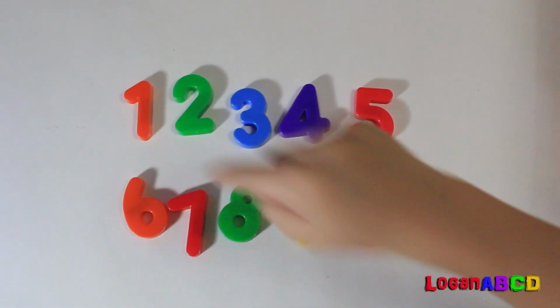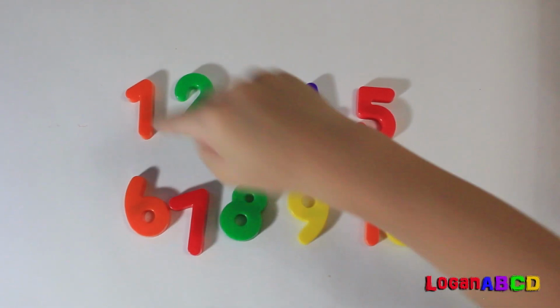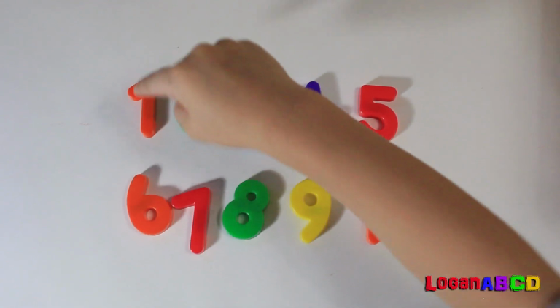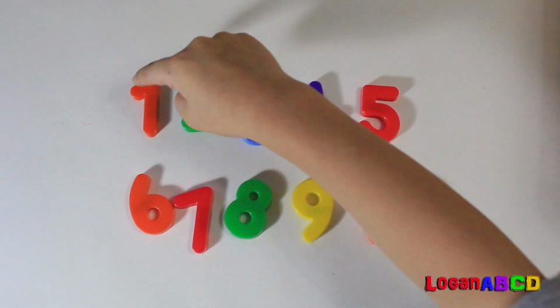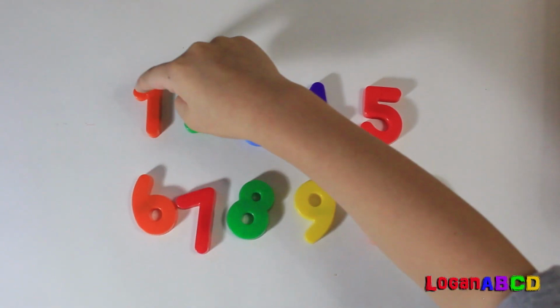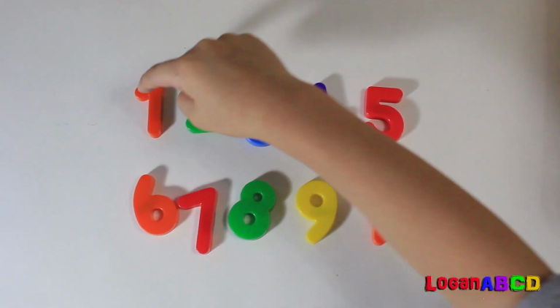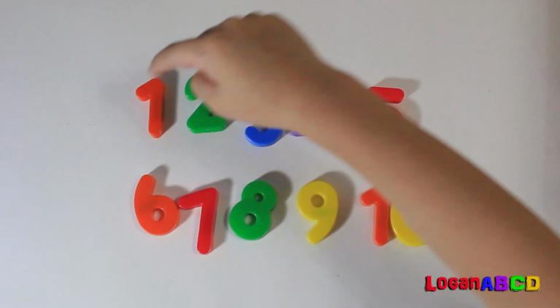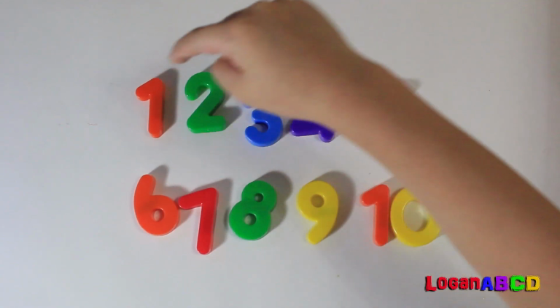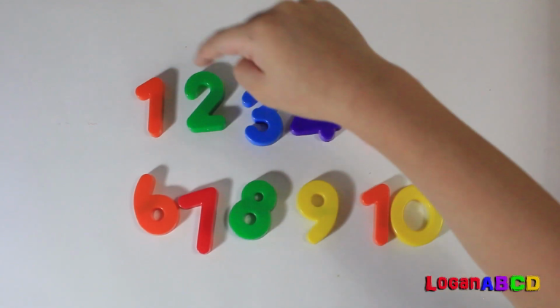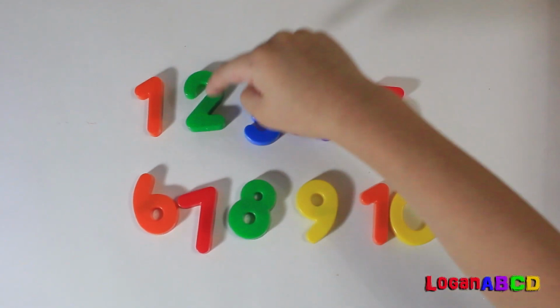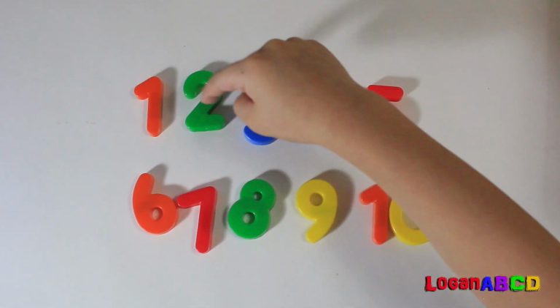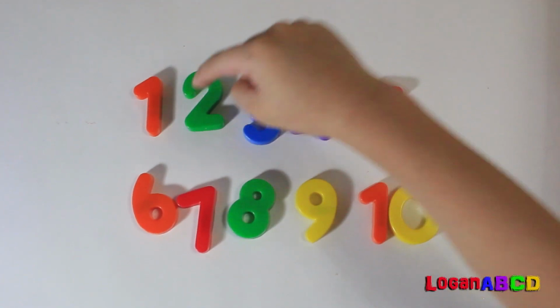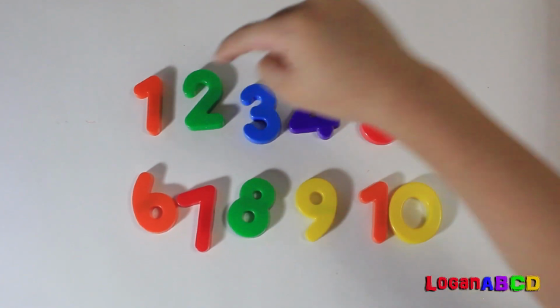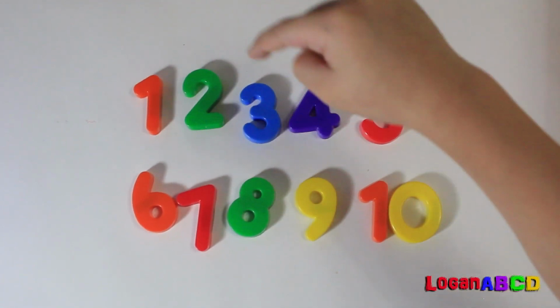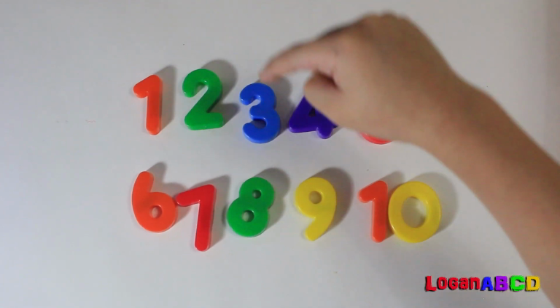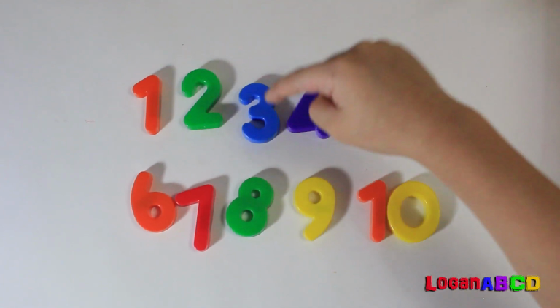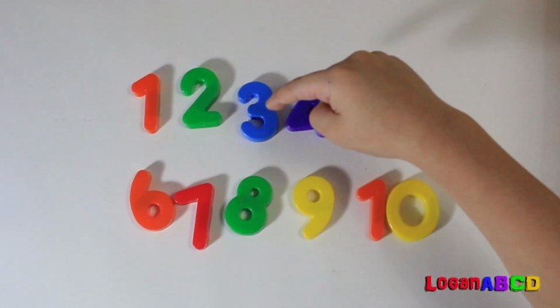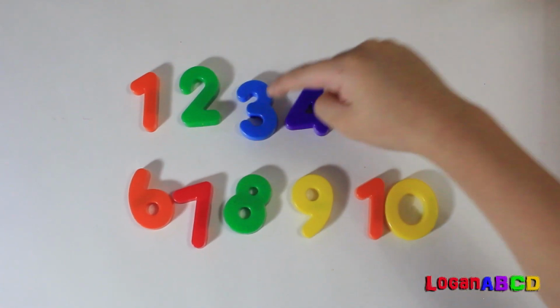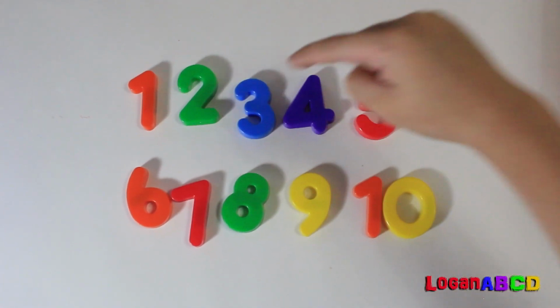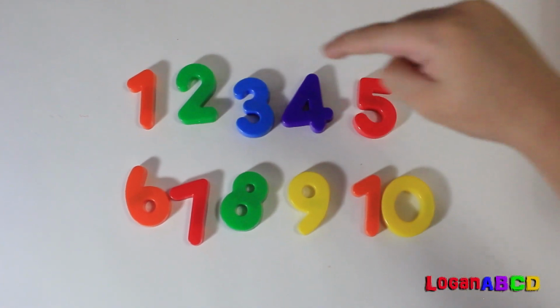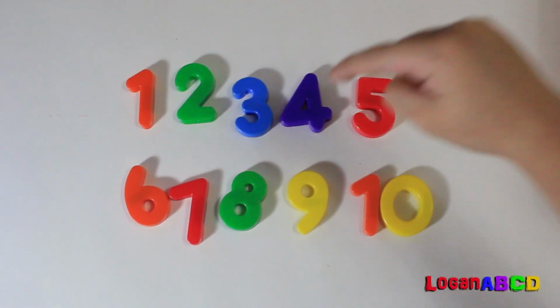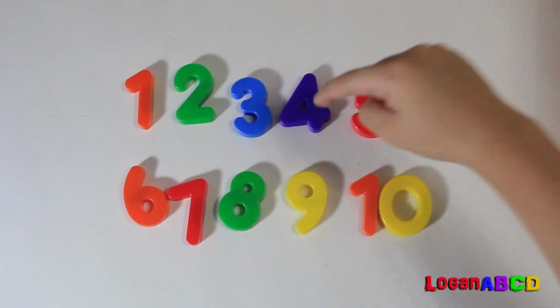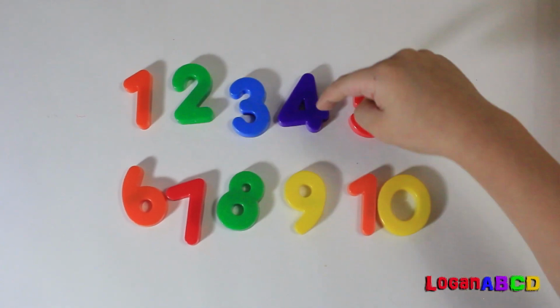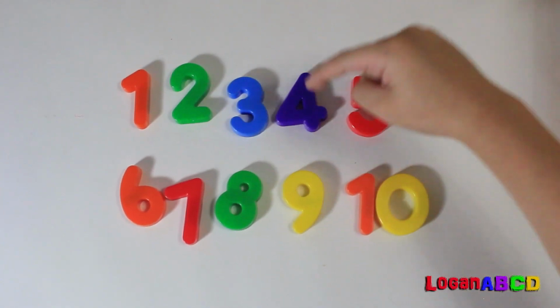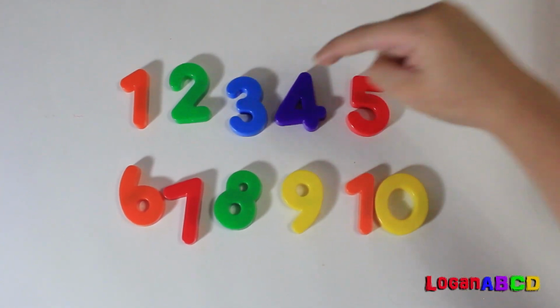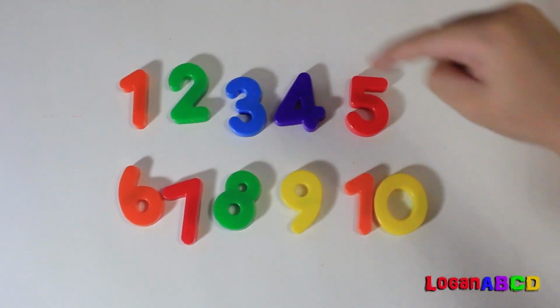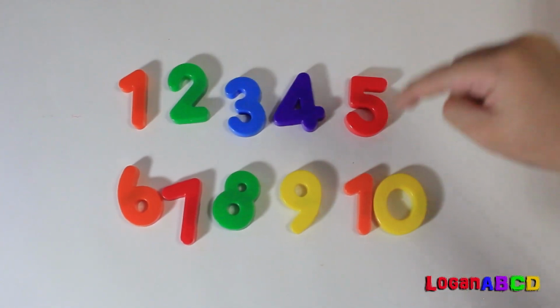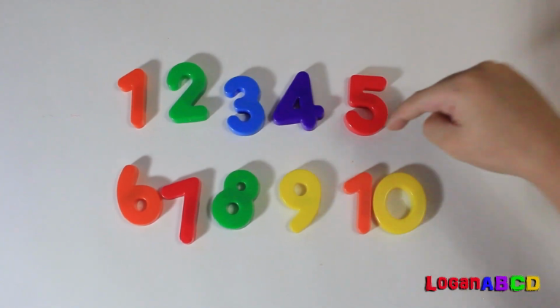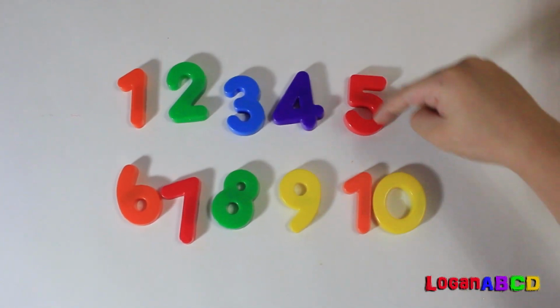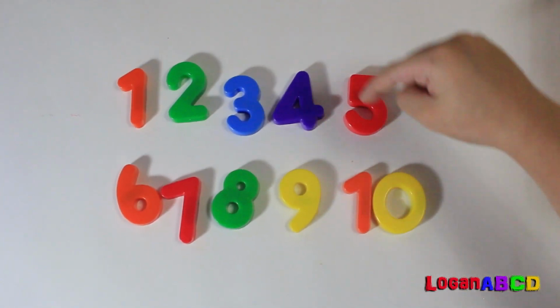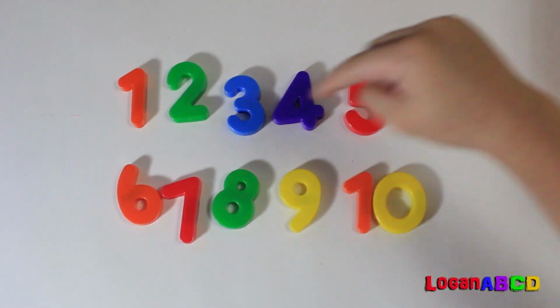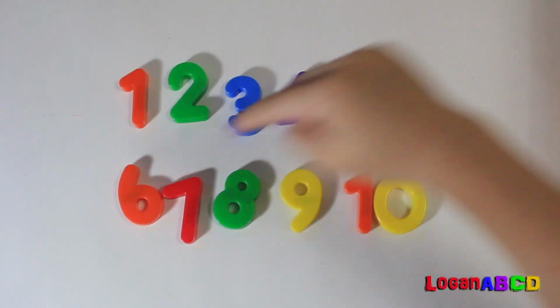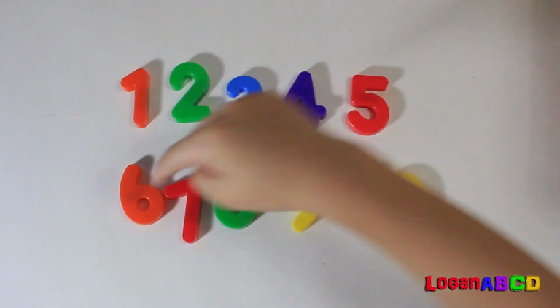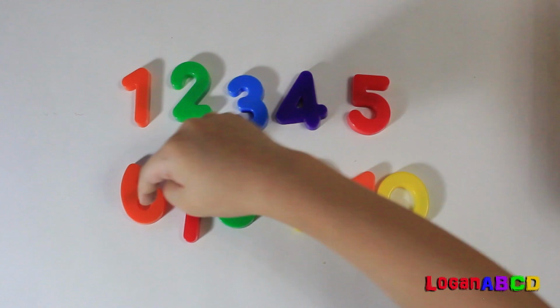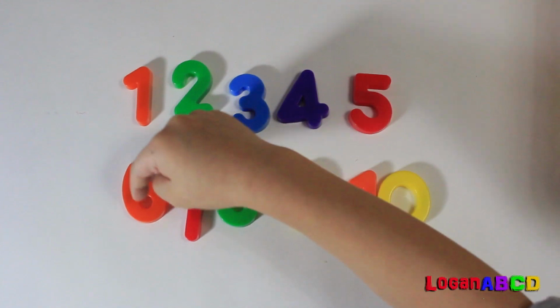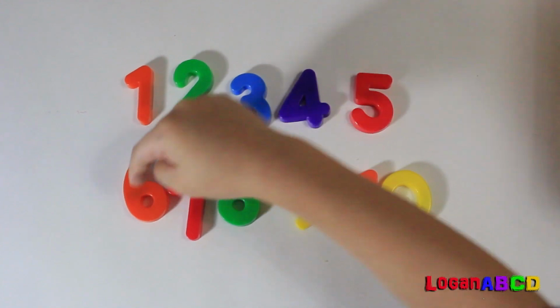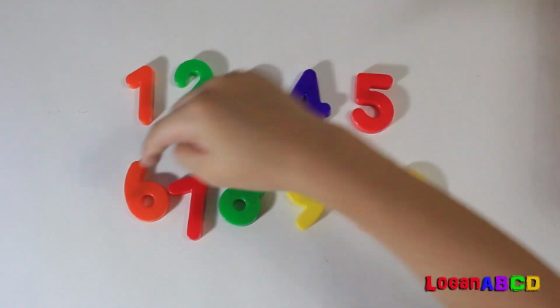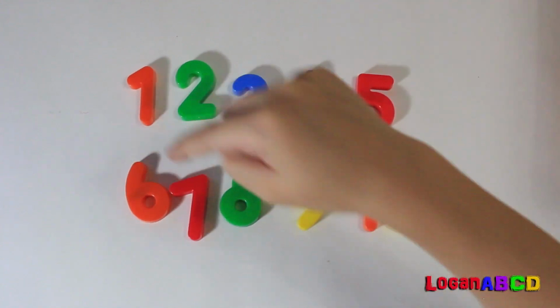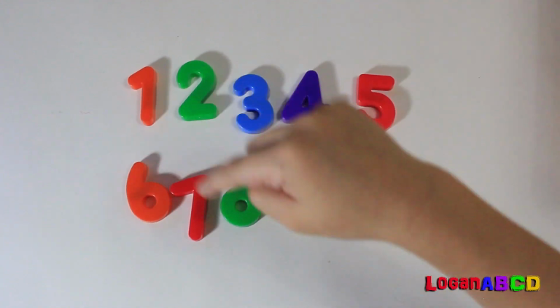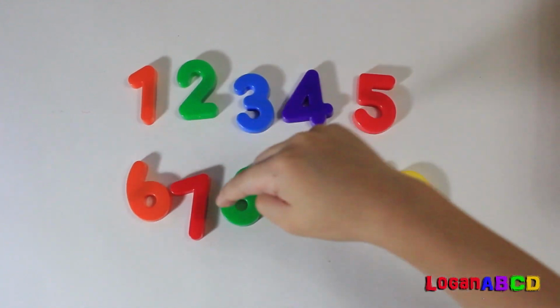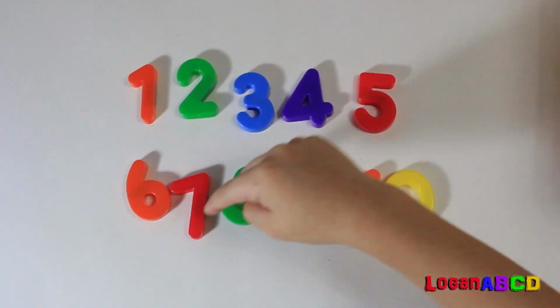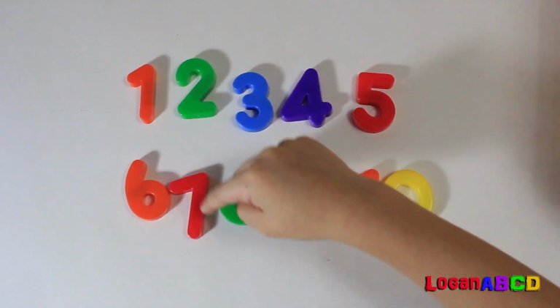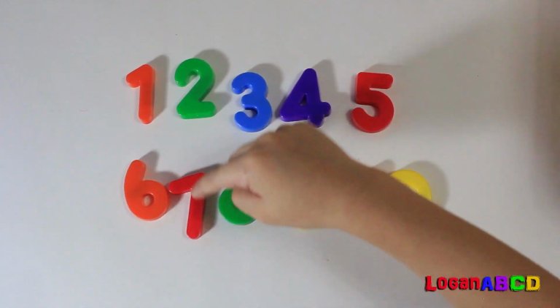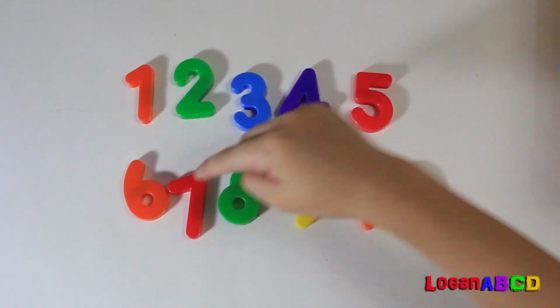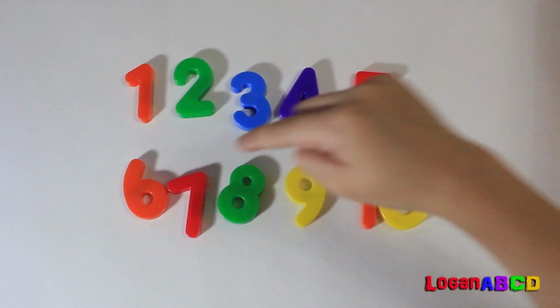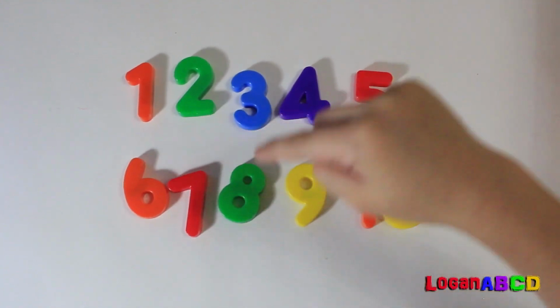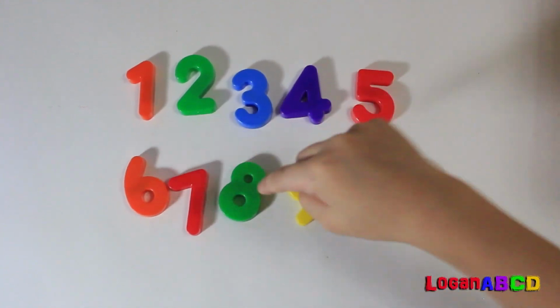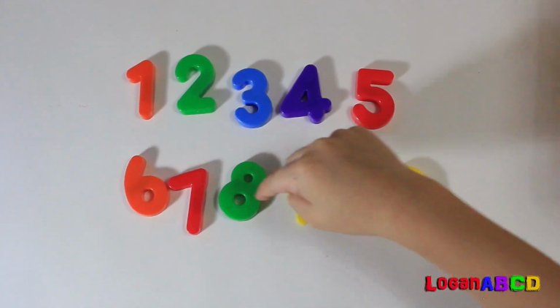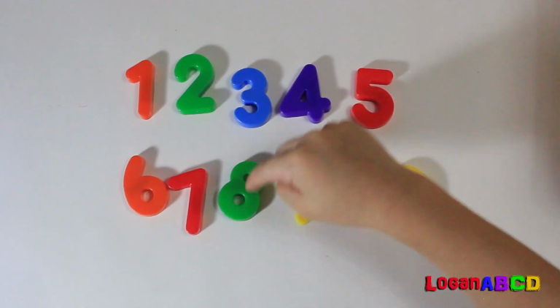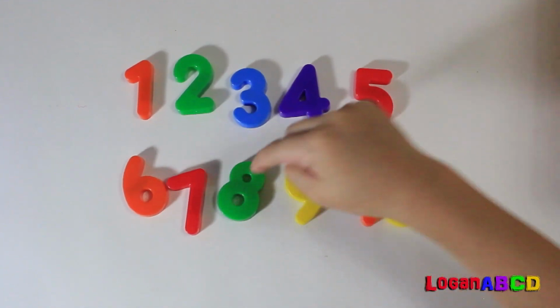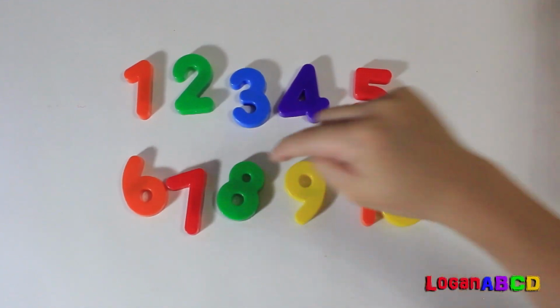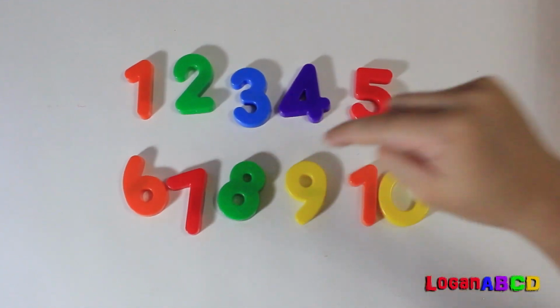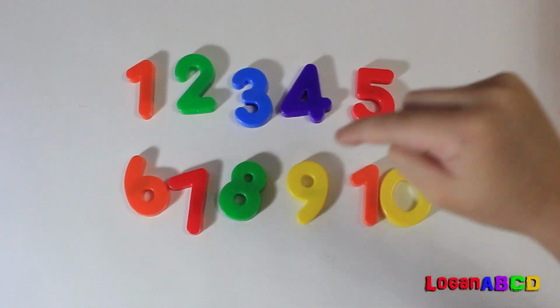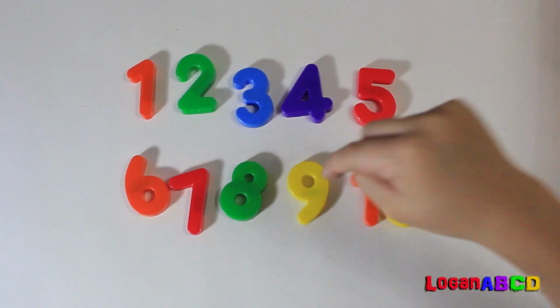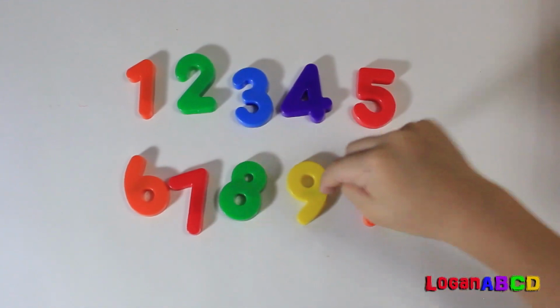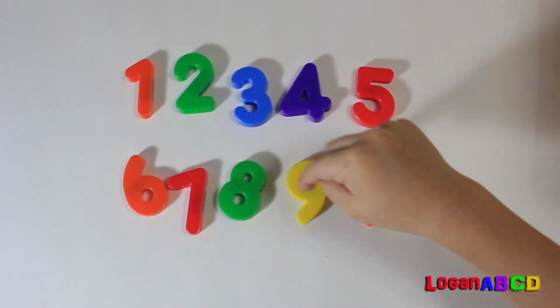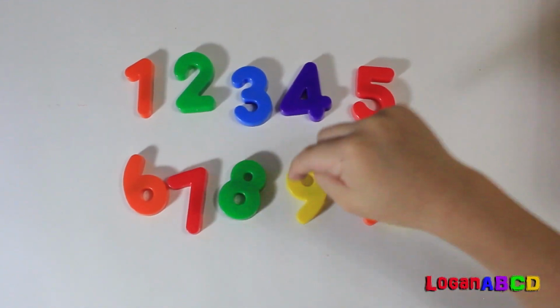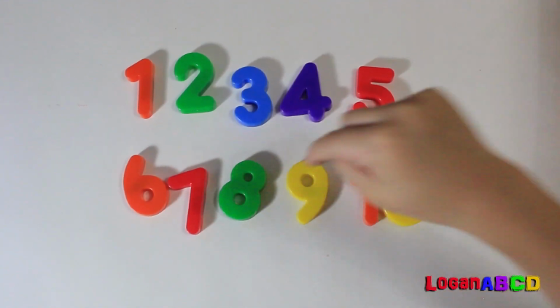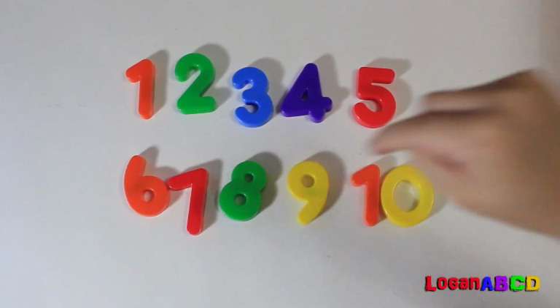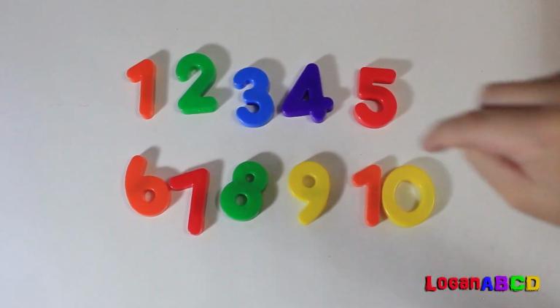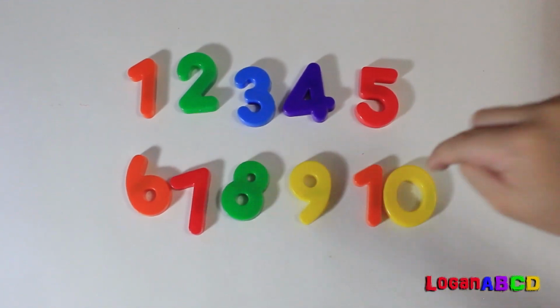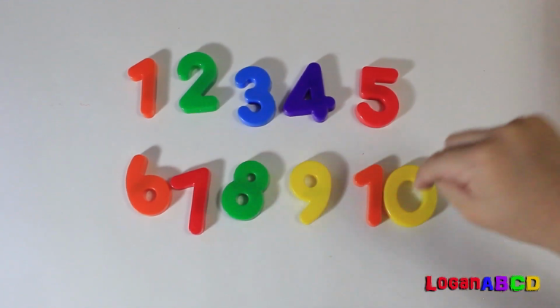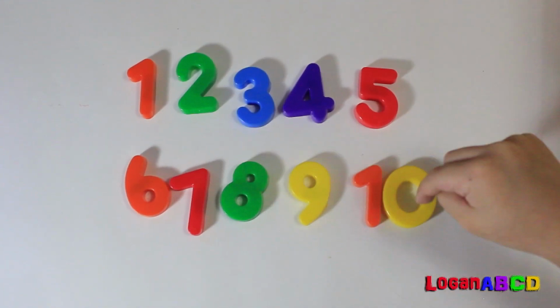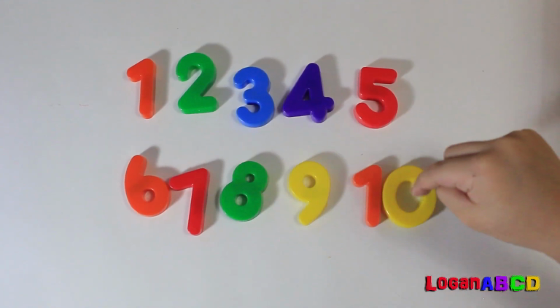One, two, three, four, five, six, seven, eight, nine, ten!